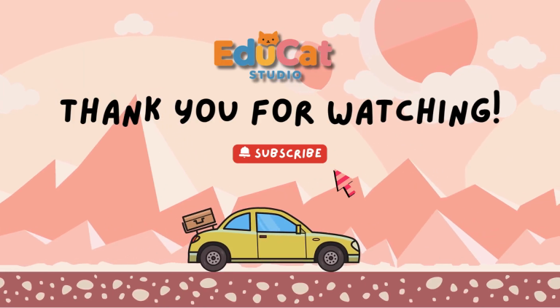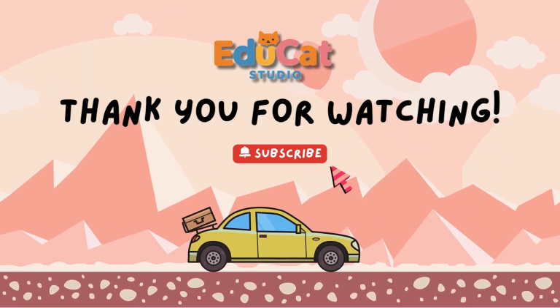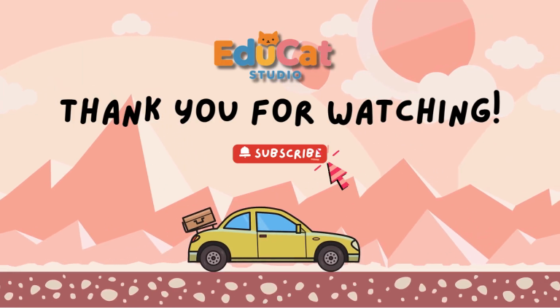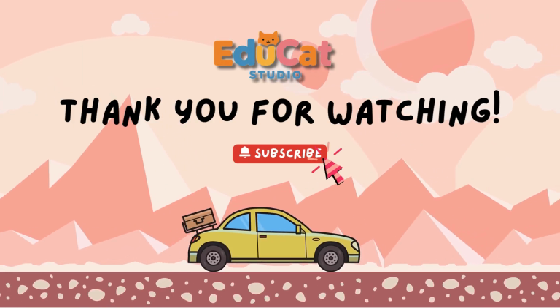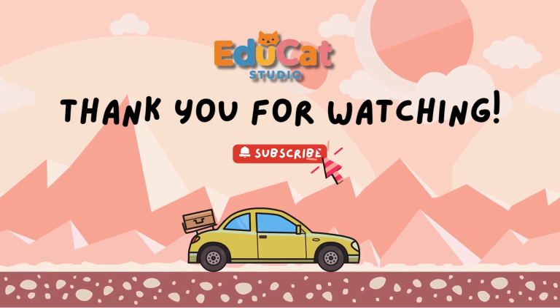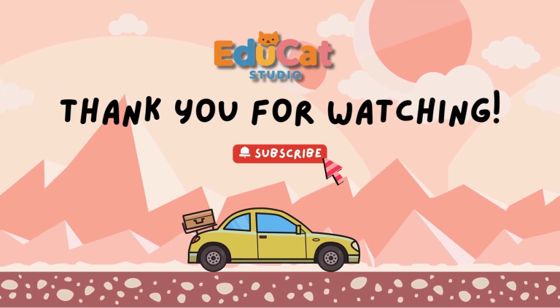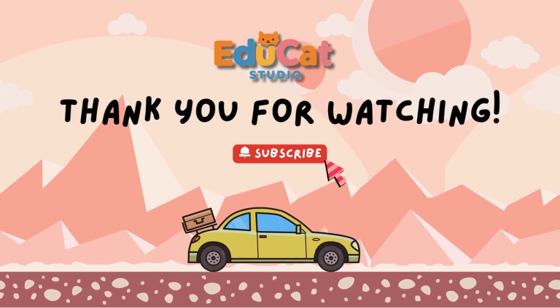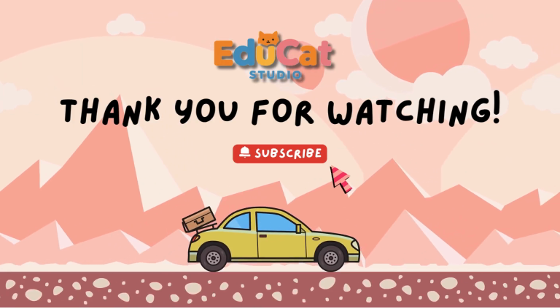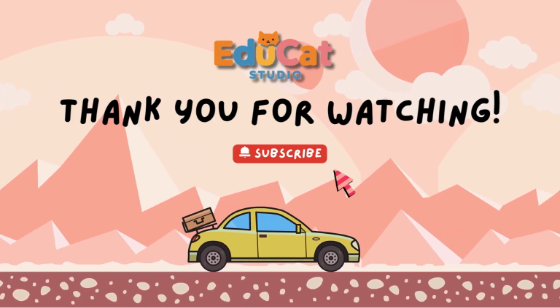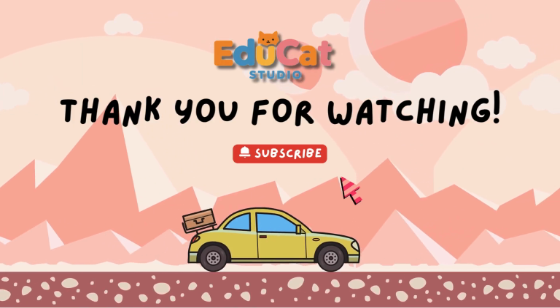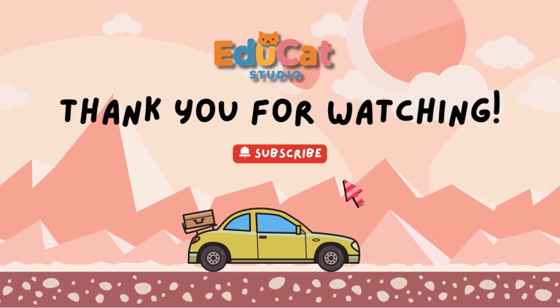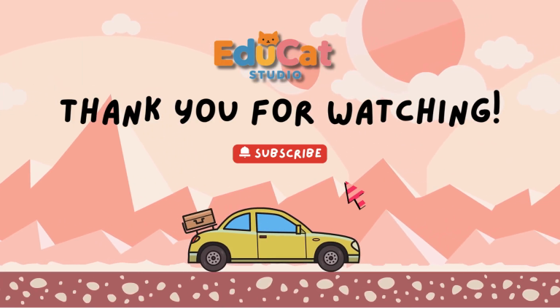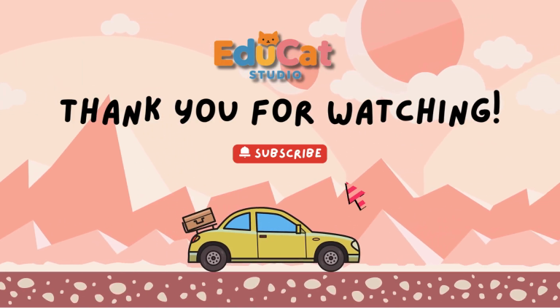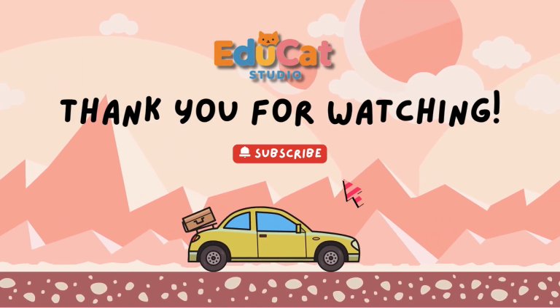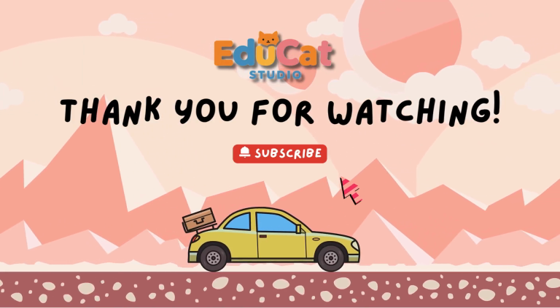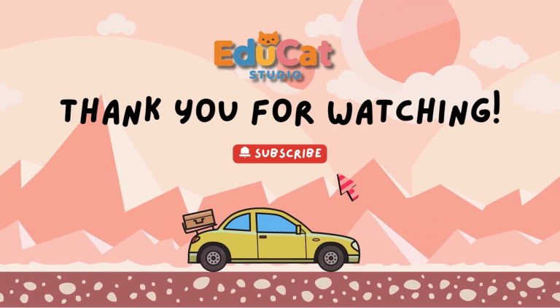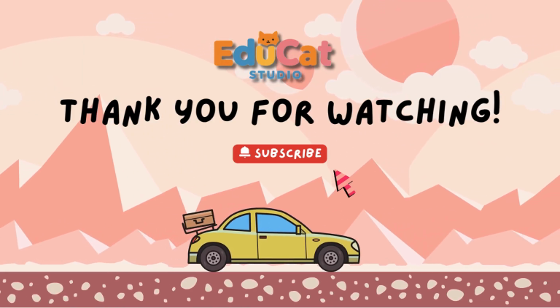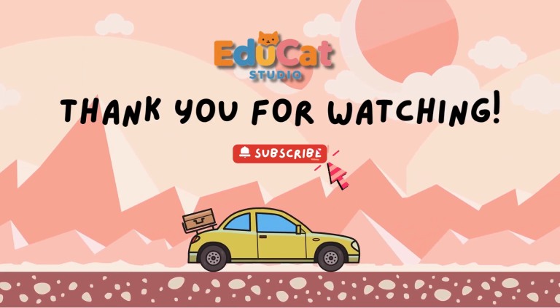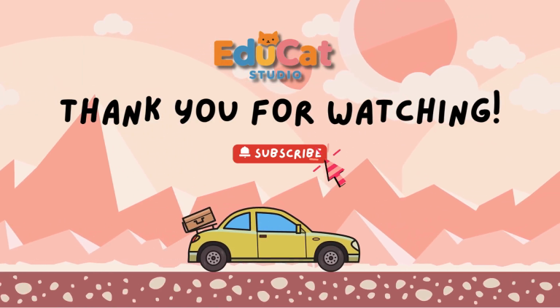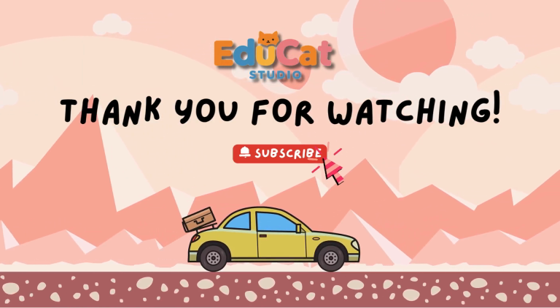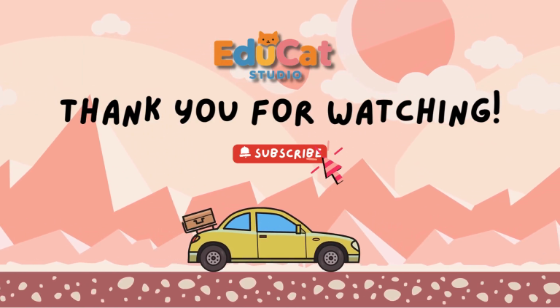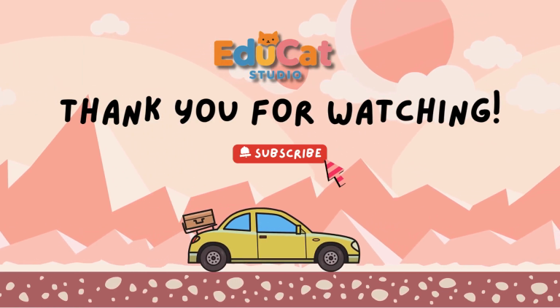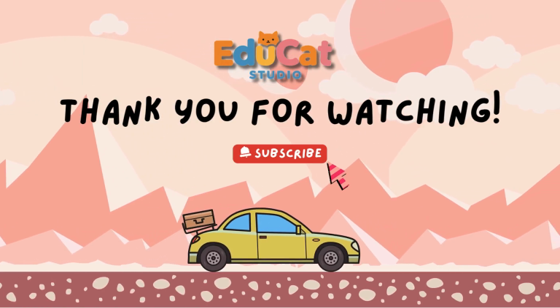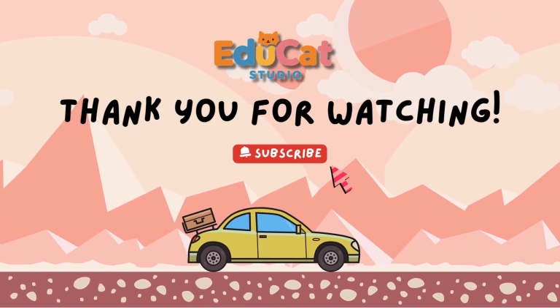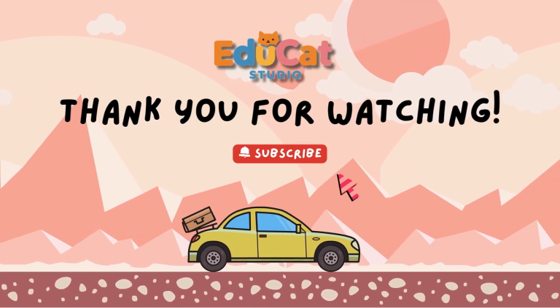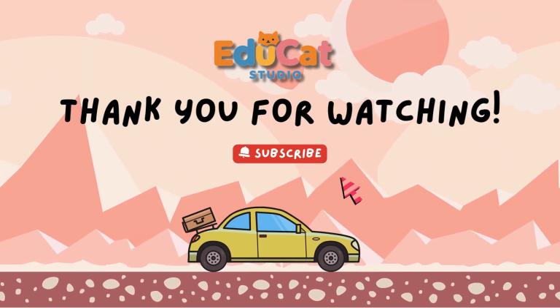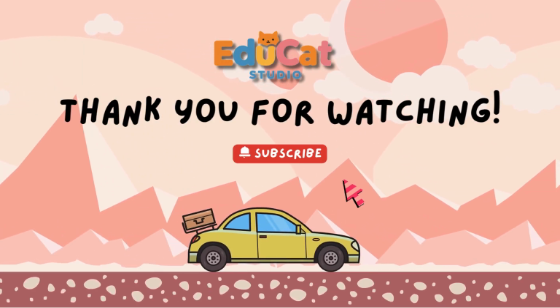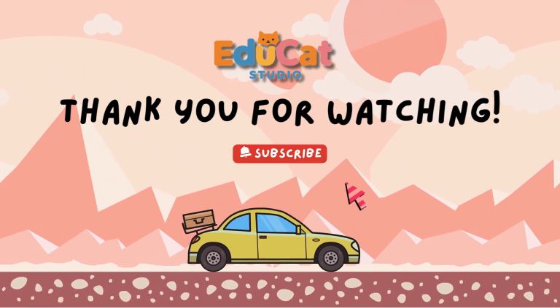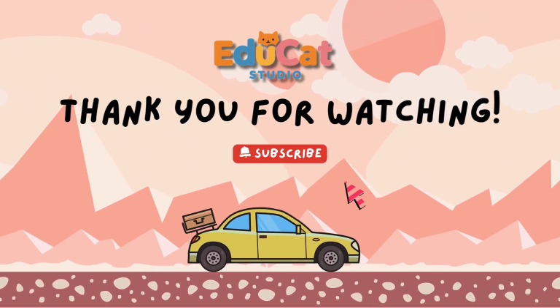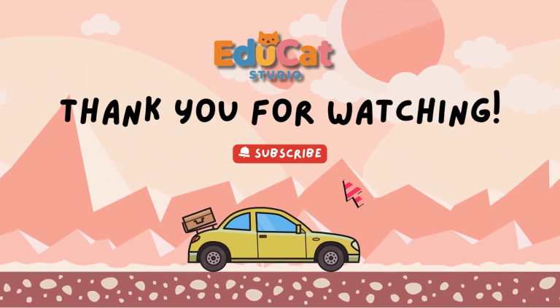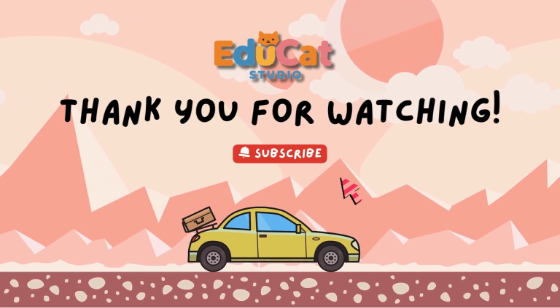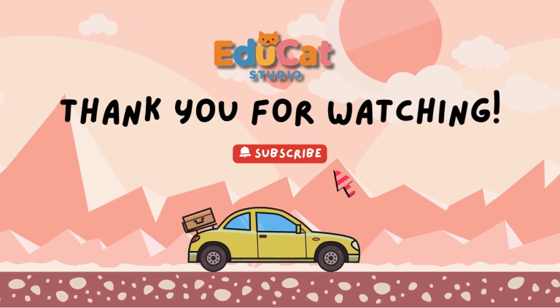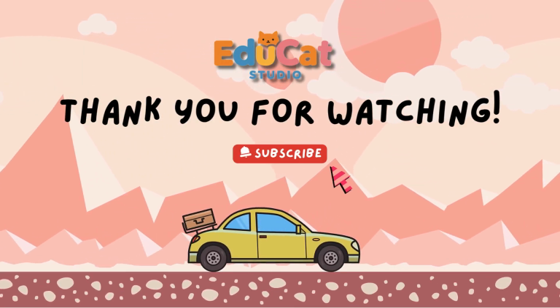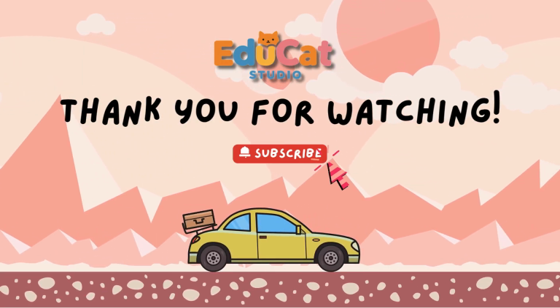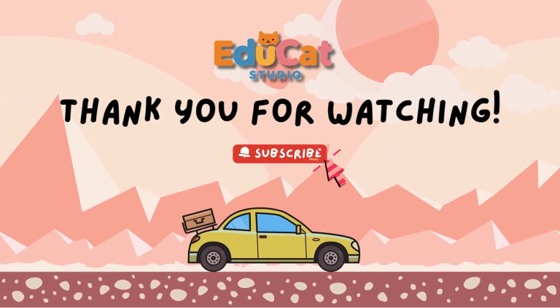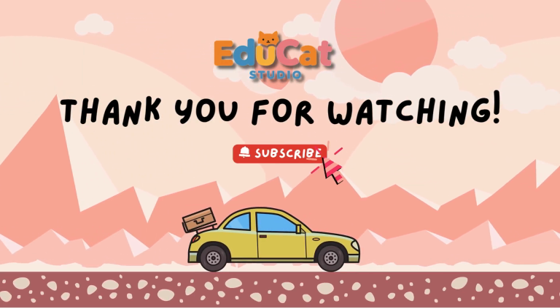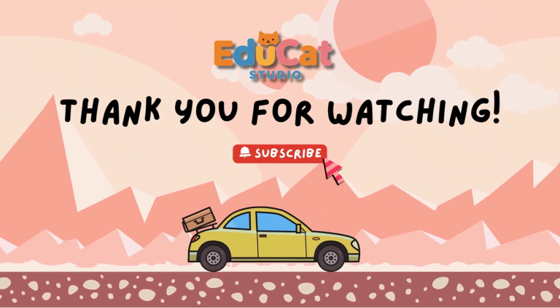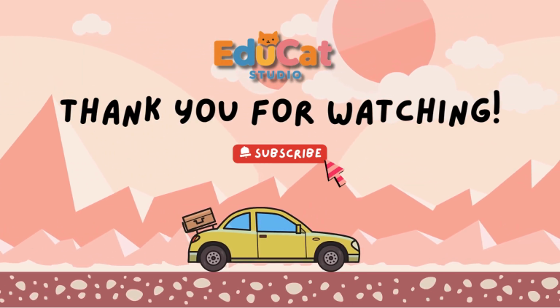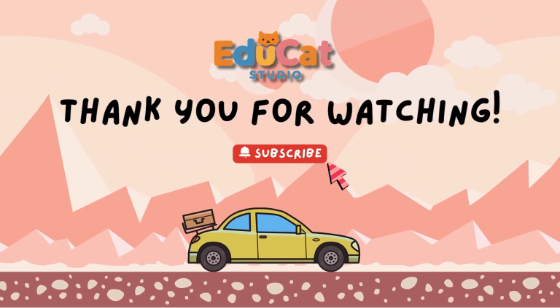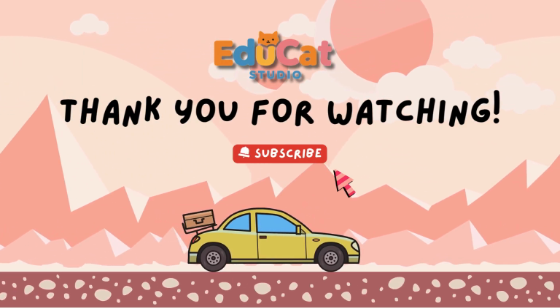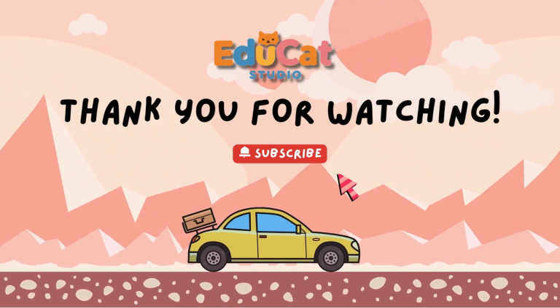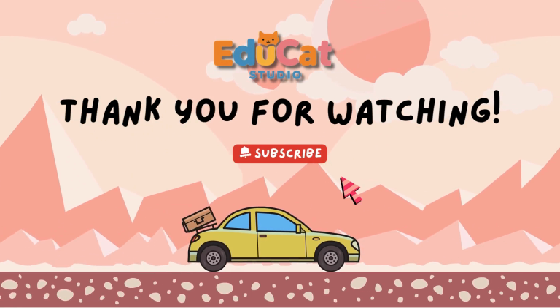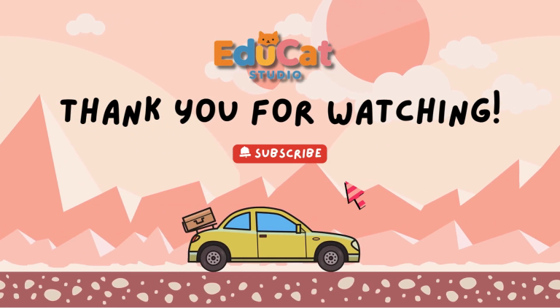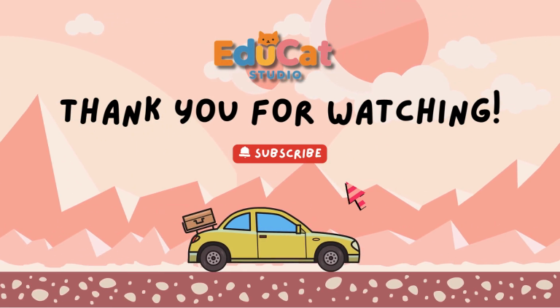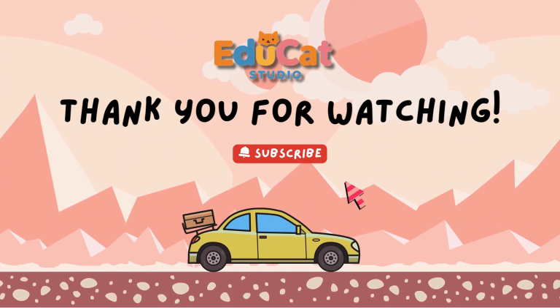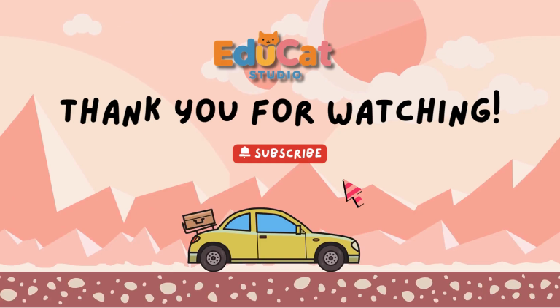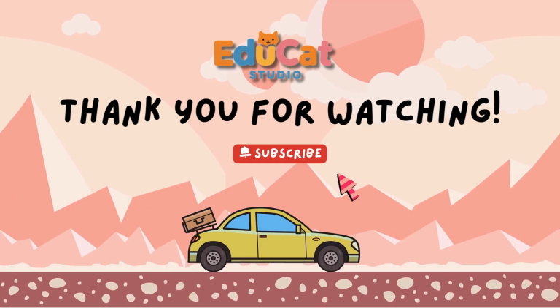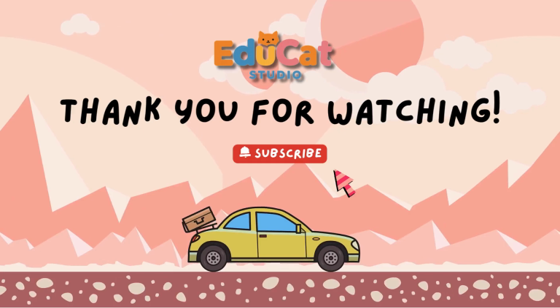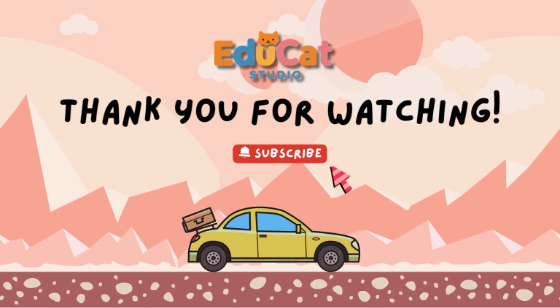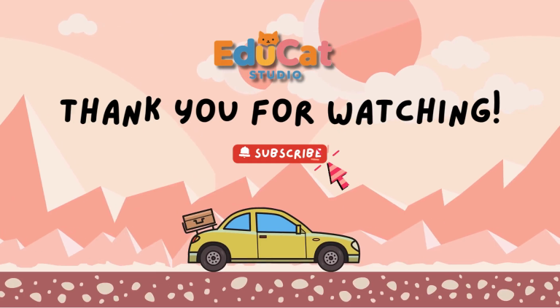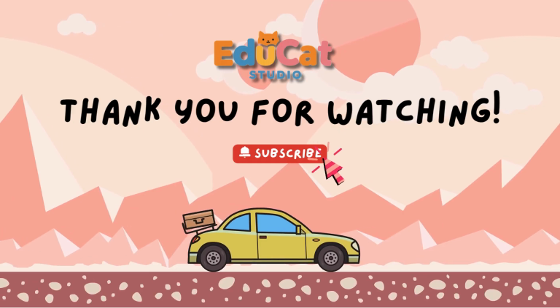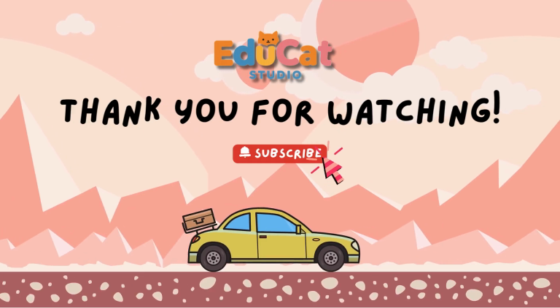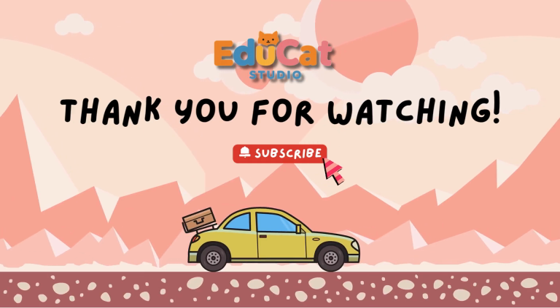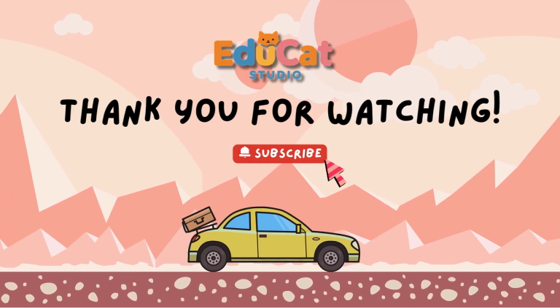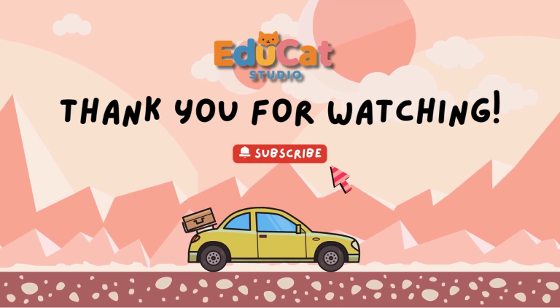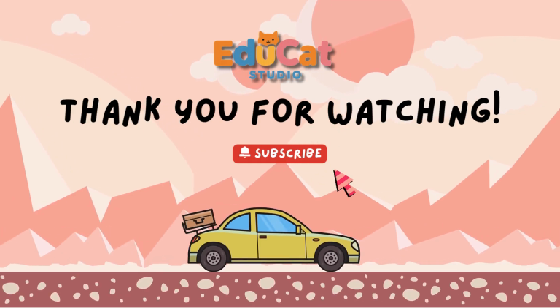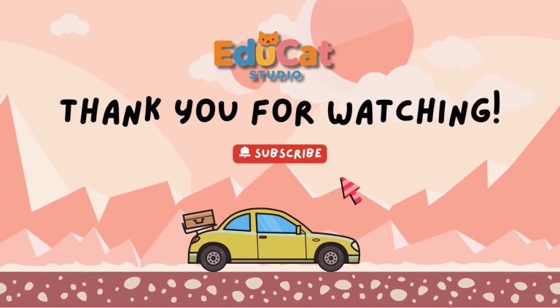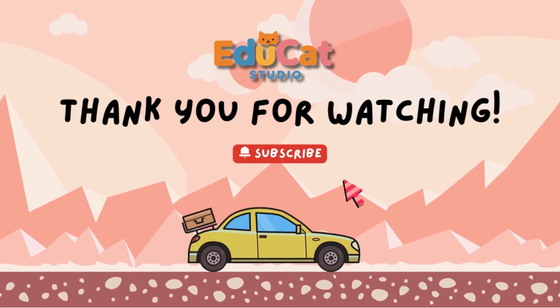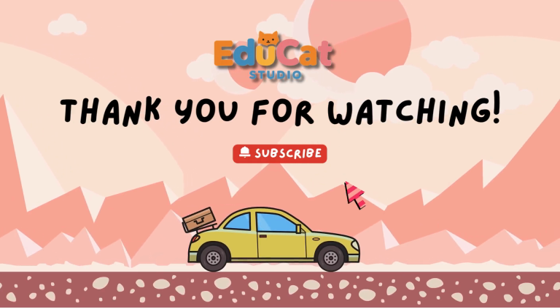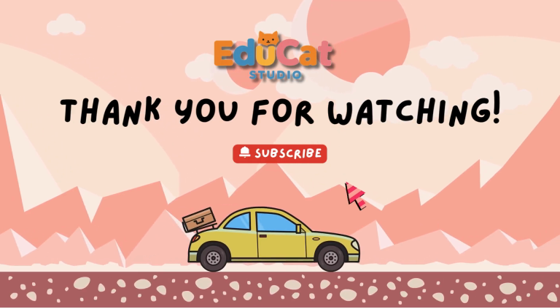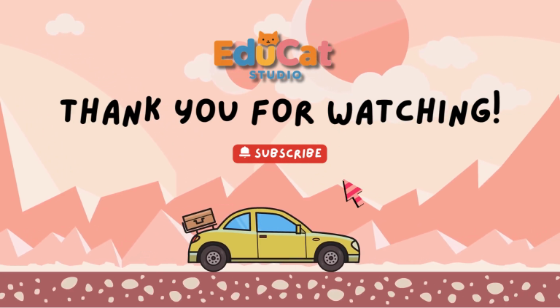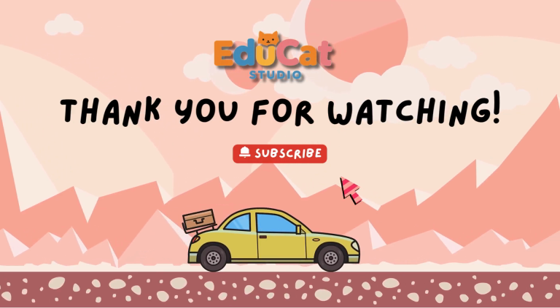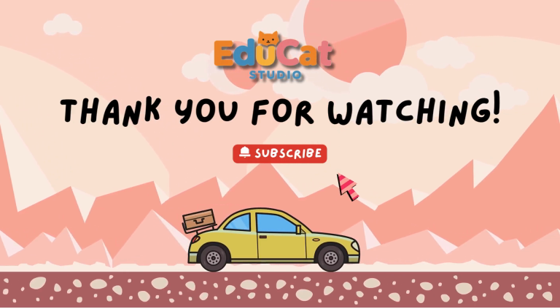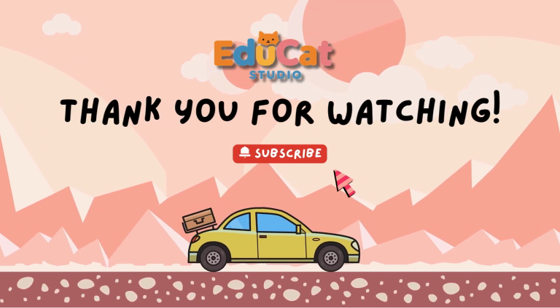If you enjoyed learning with us, don't forget to like, share, and subscribe for more fun and educational videos. See you next time!